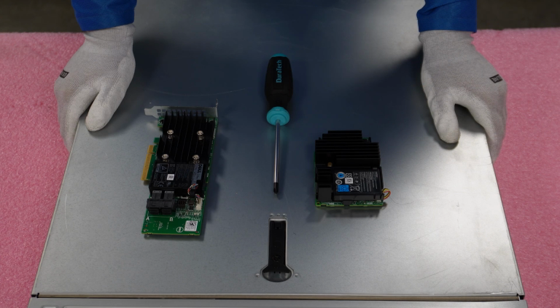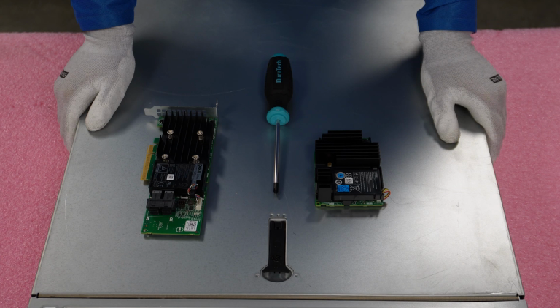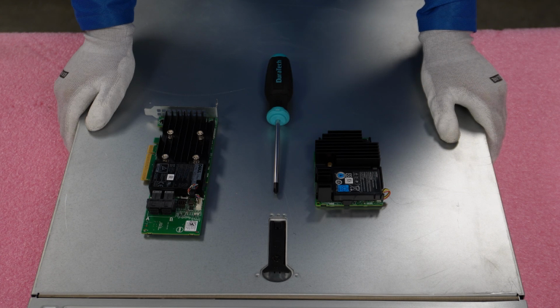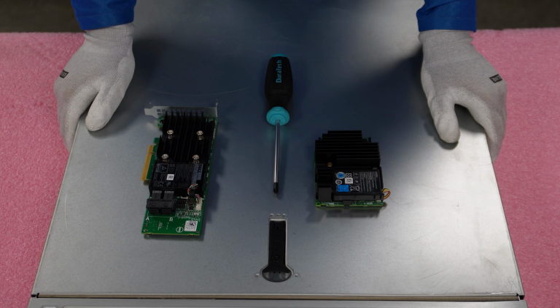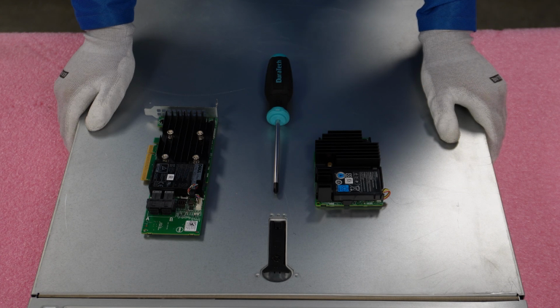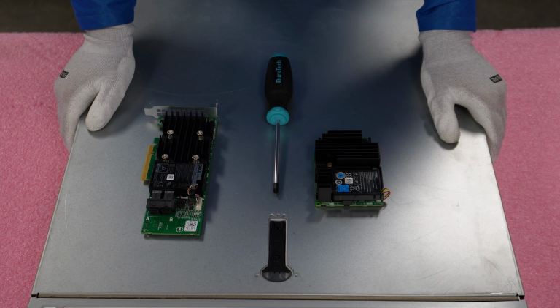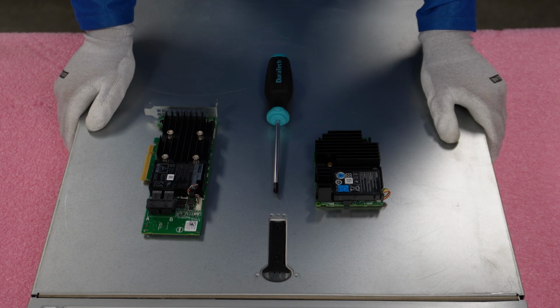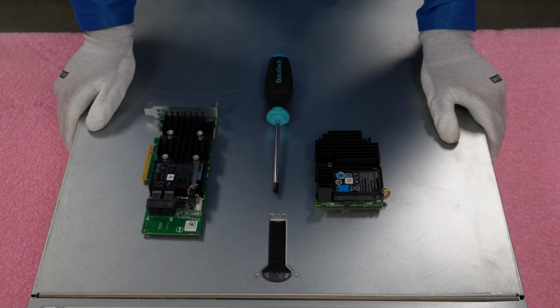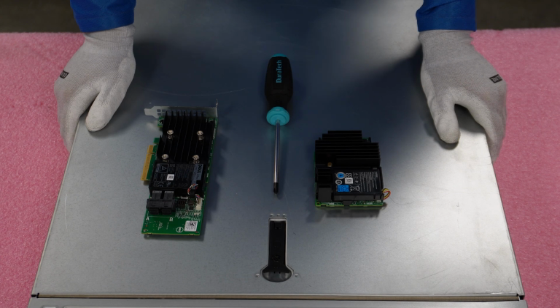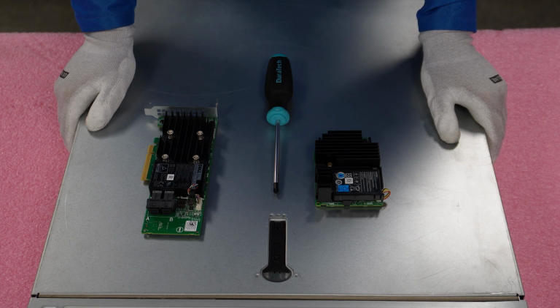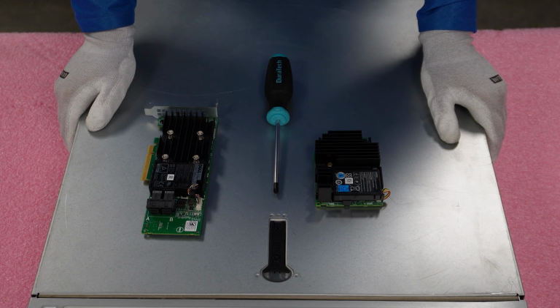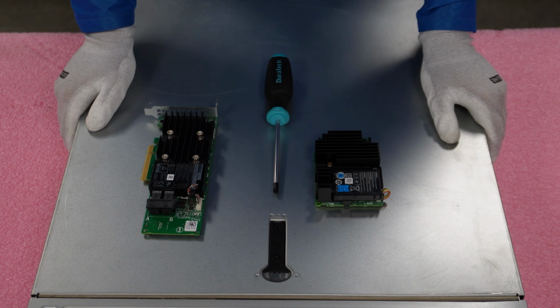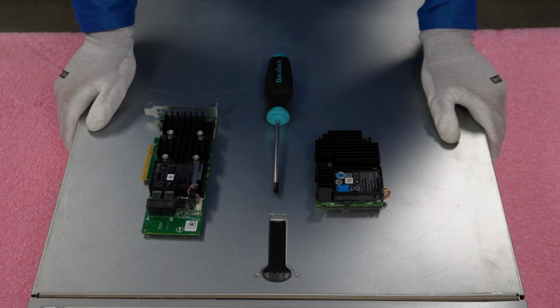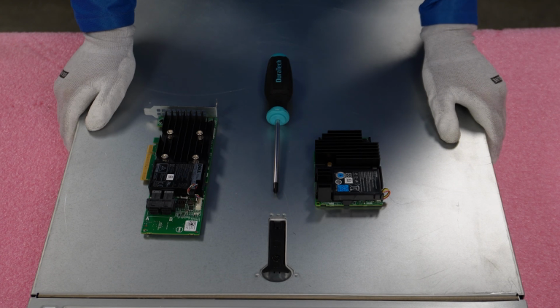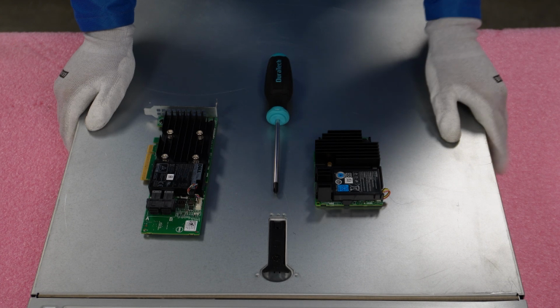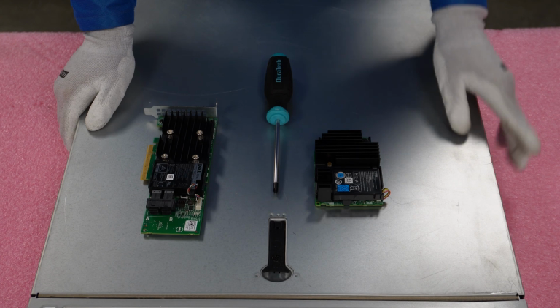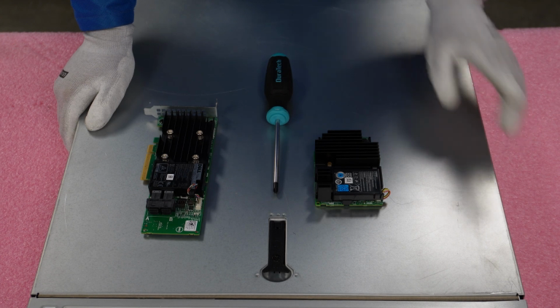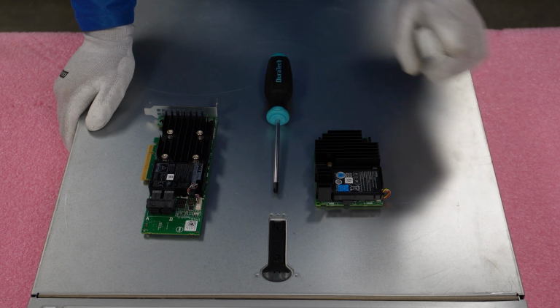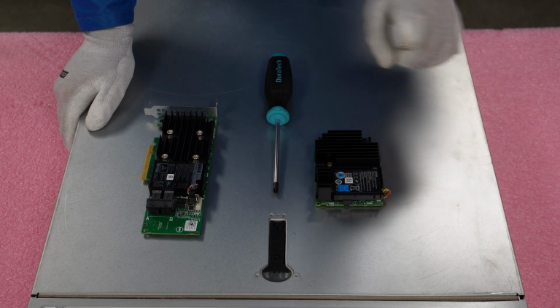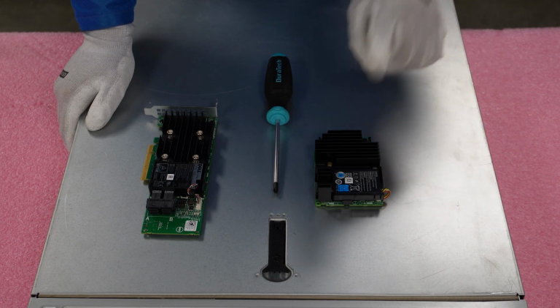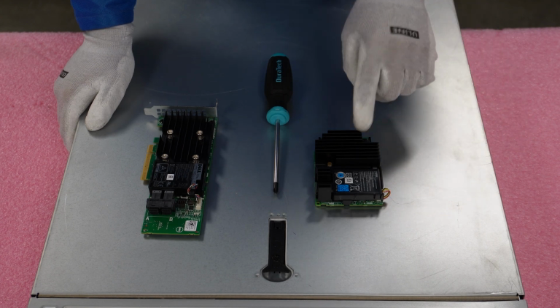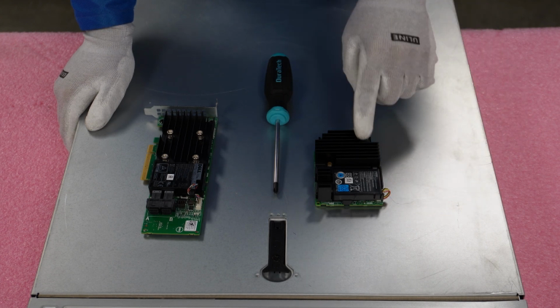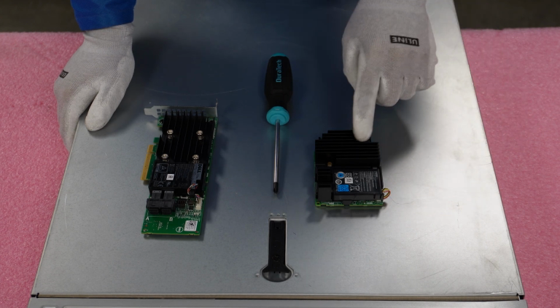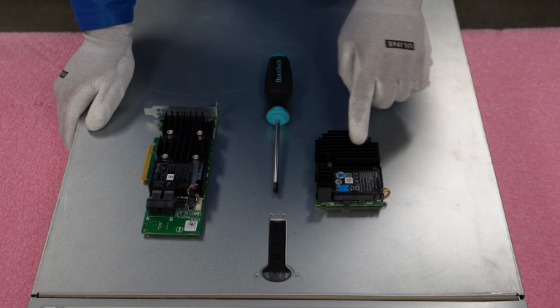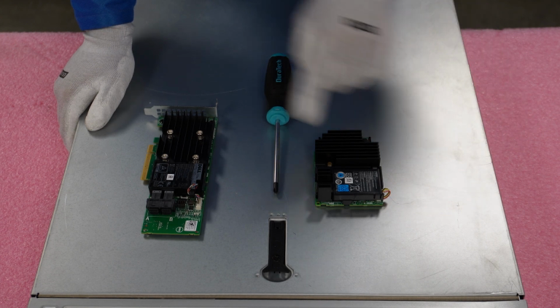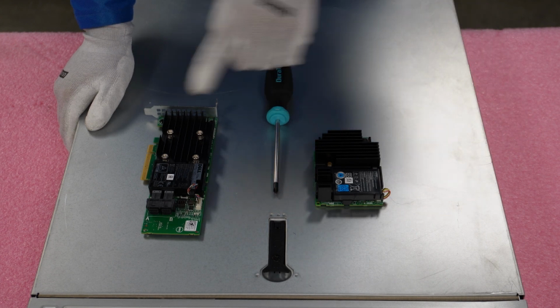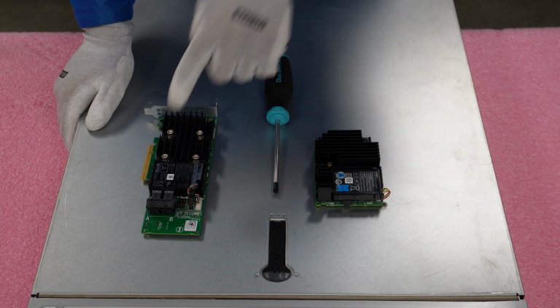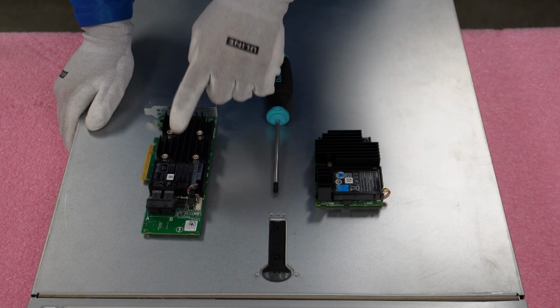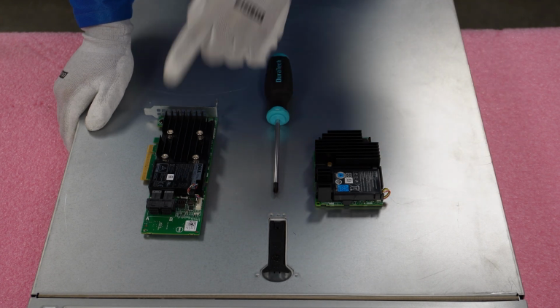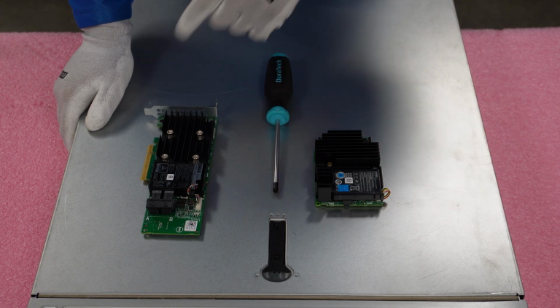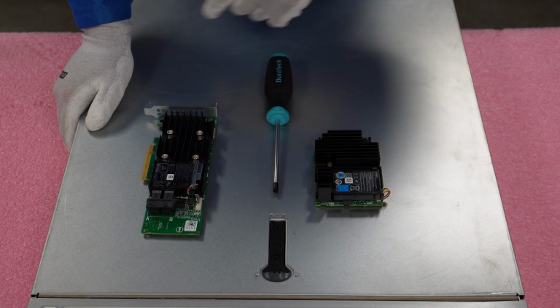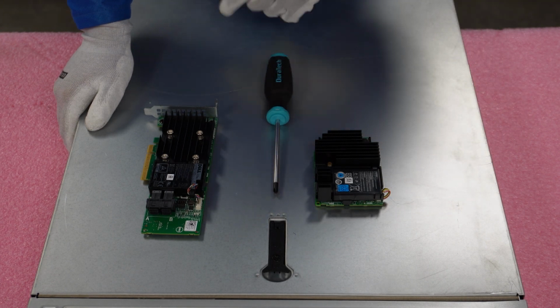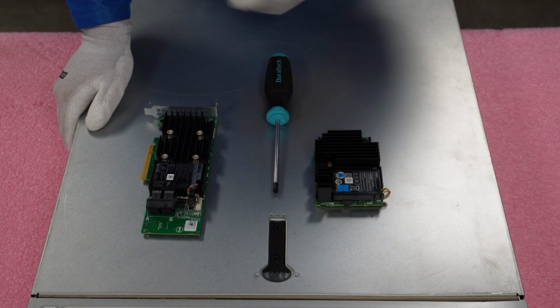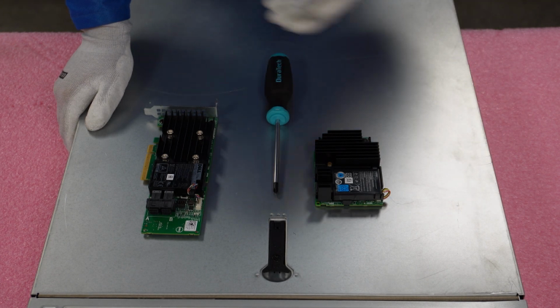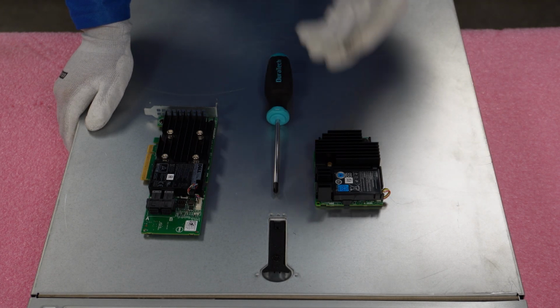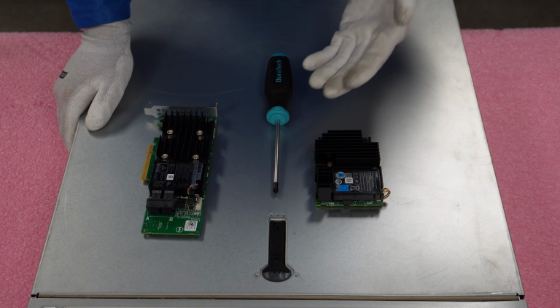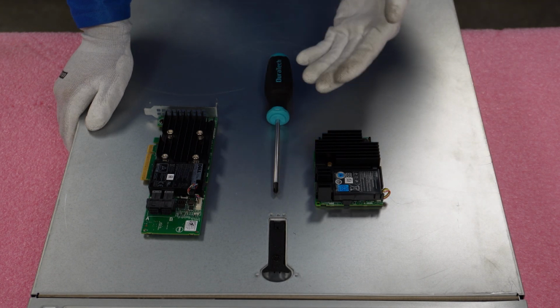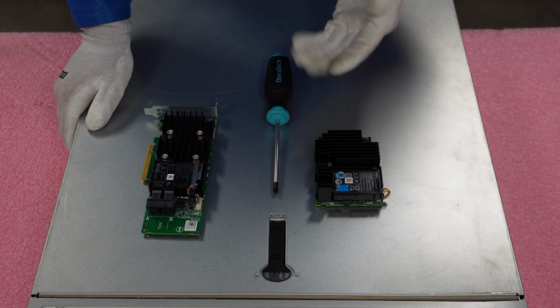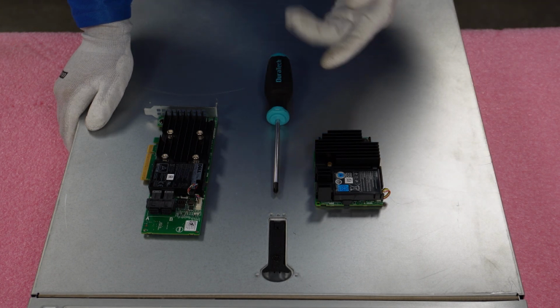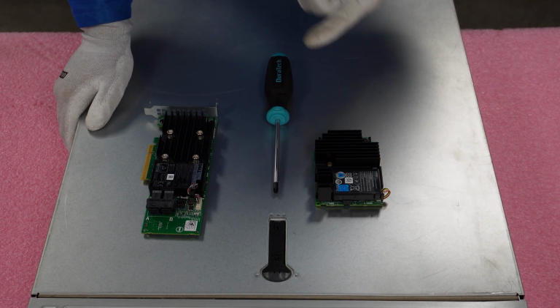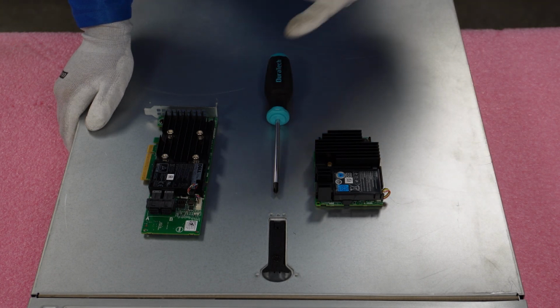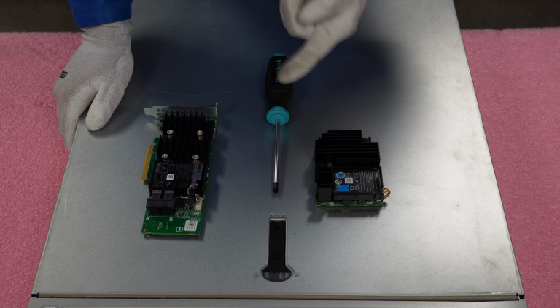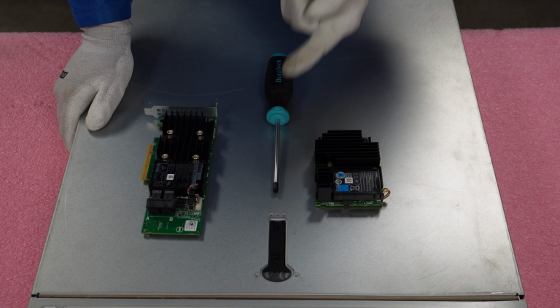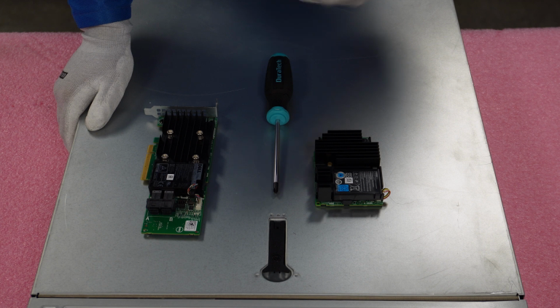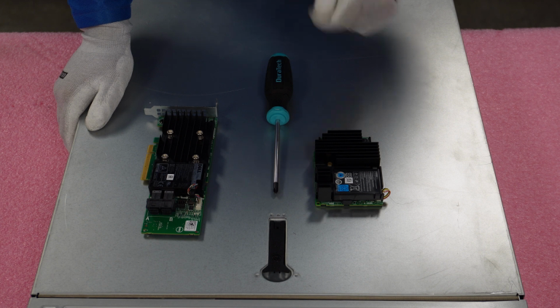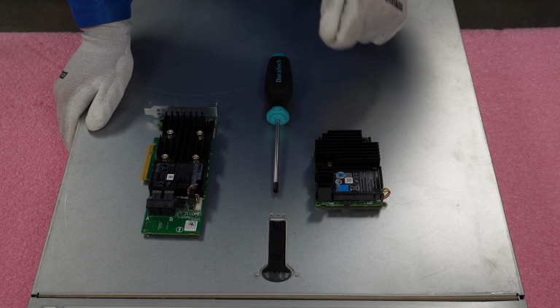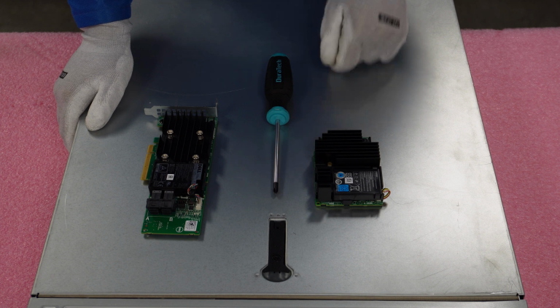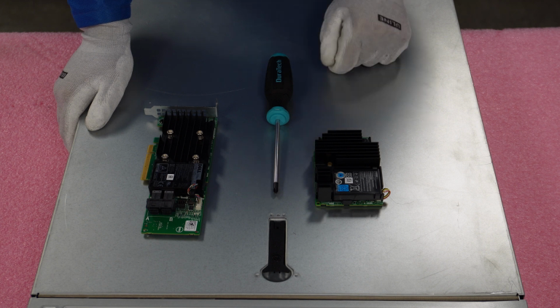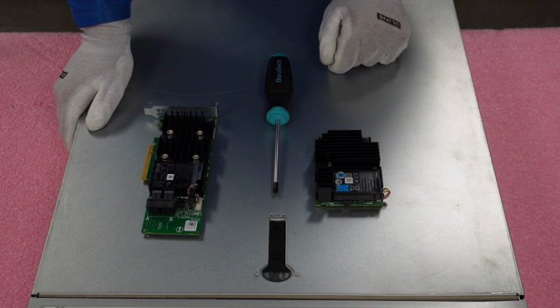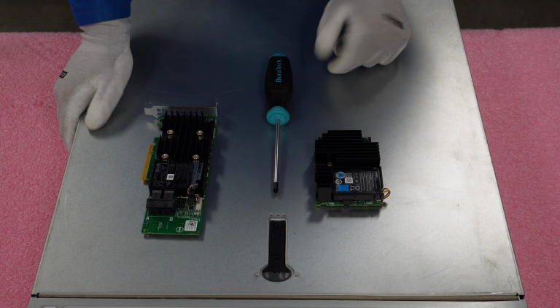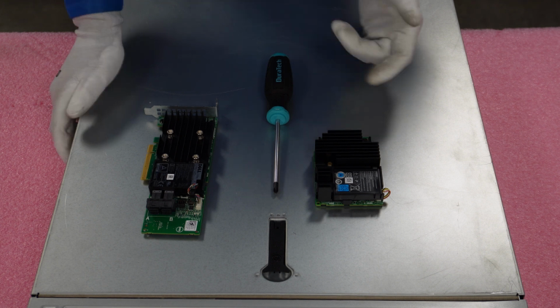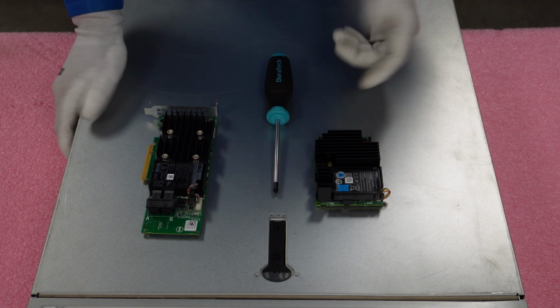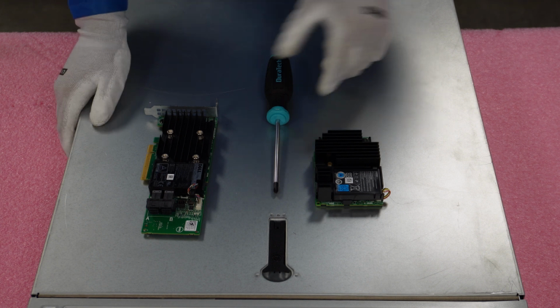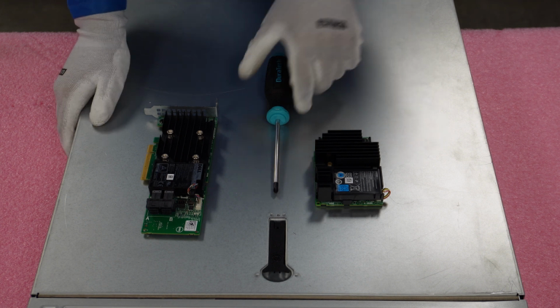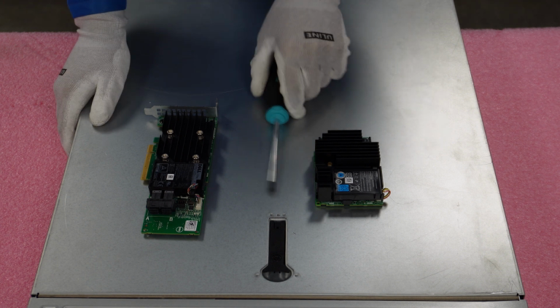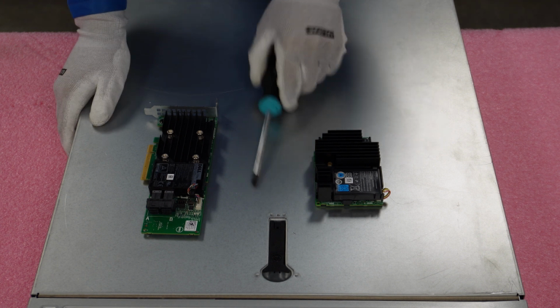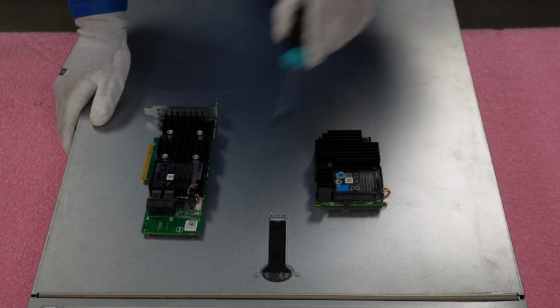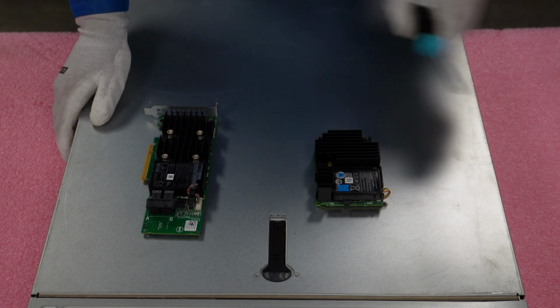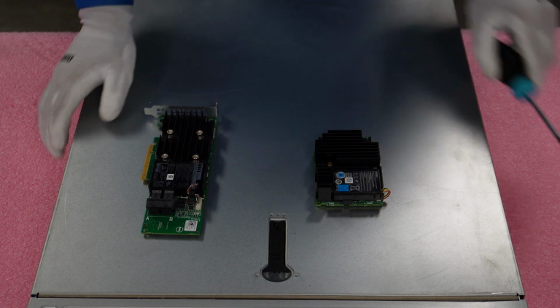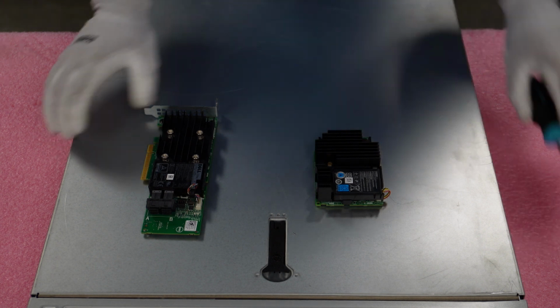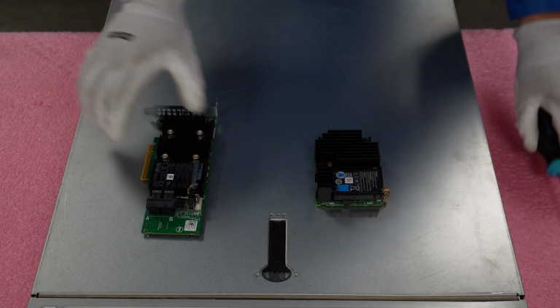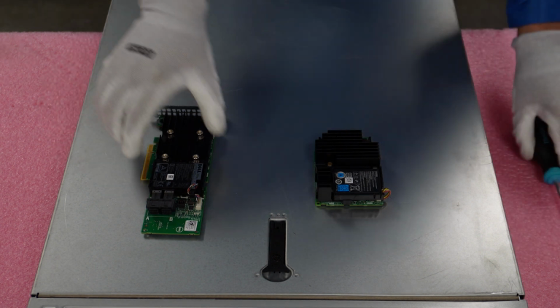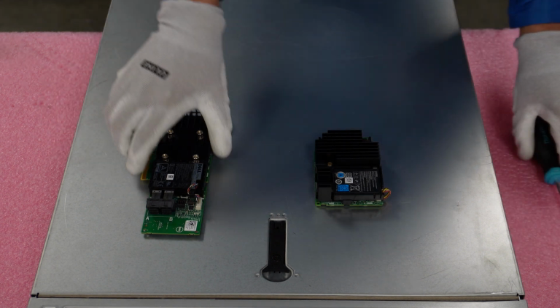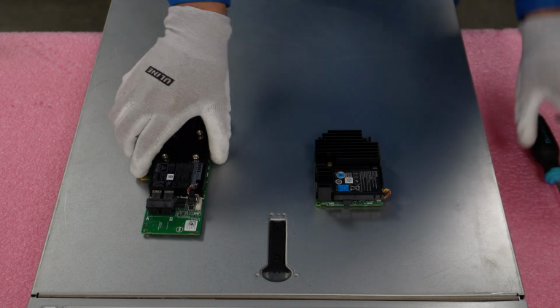All right, now we're going to do our install. We're going to install both the mini mono and the PCIe — all we're going to need is a Phillips head screwdriver. Let's get started.